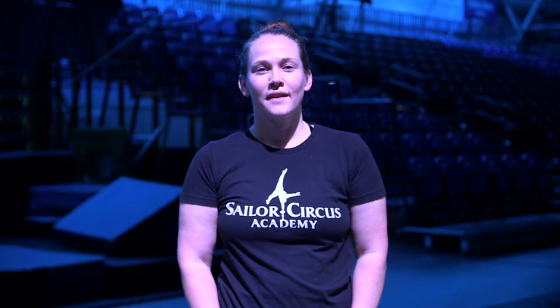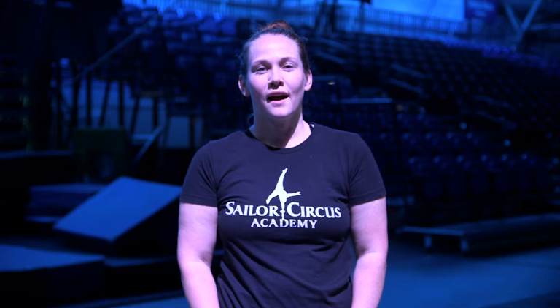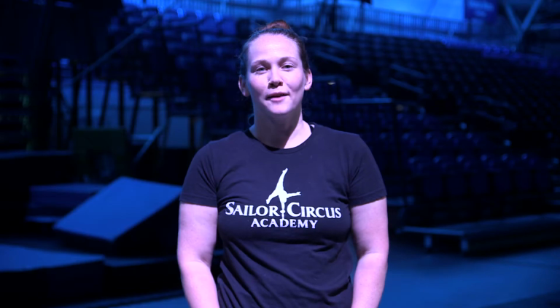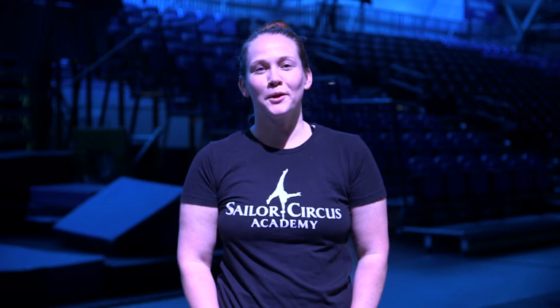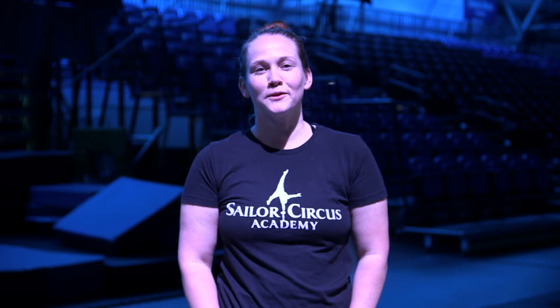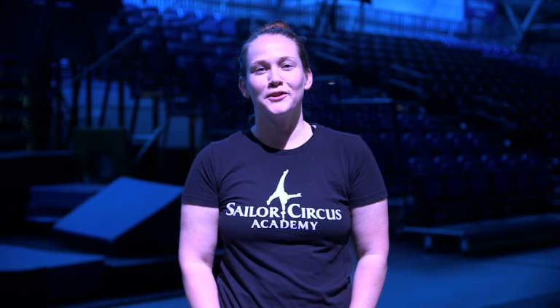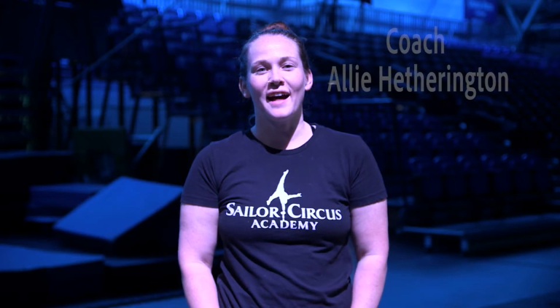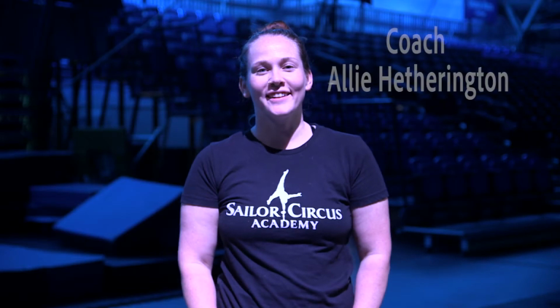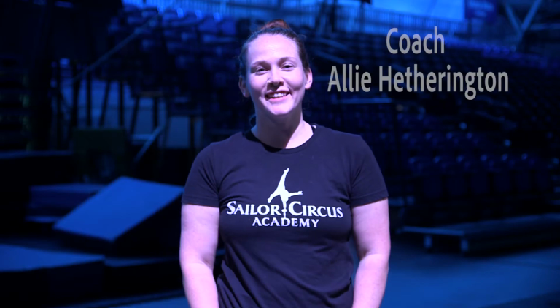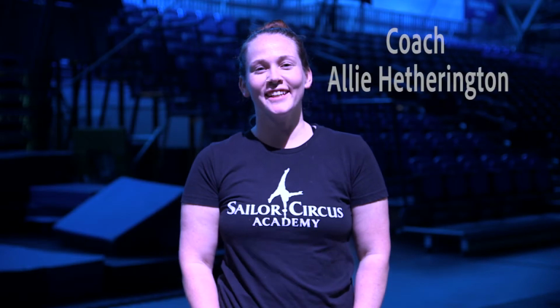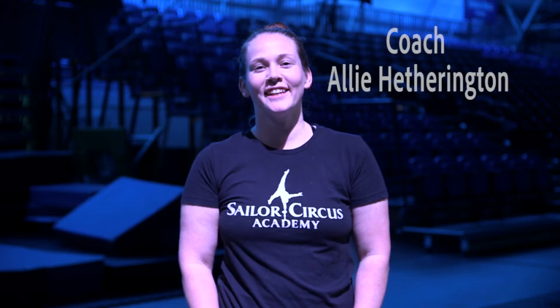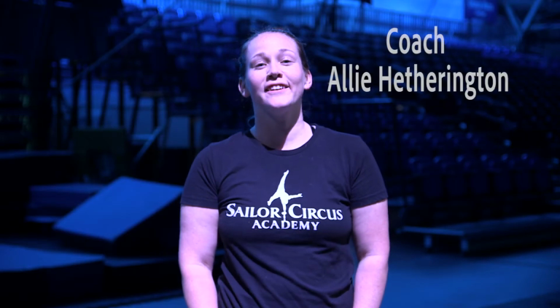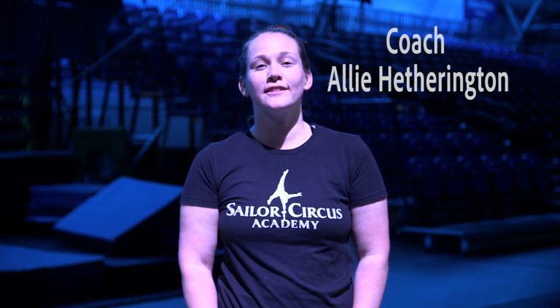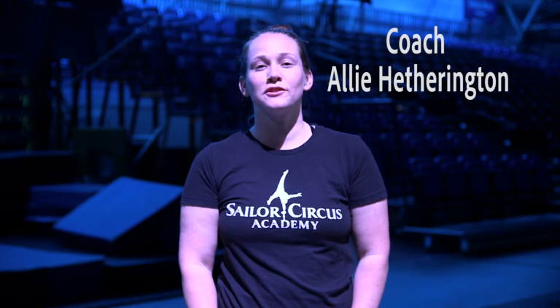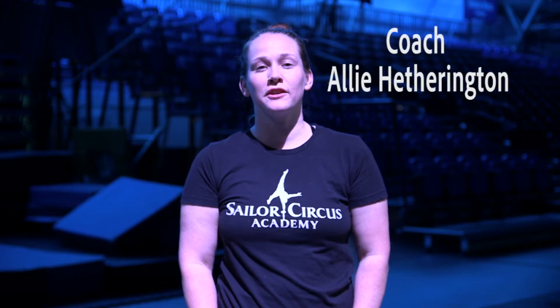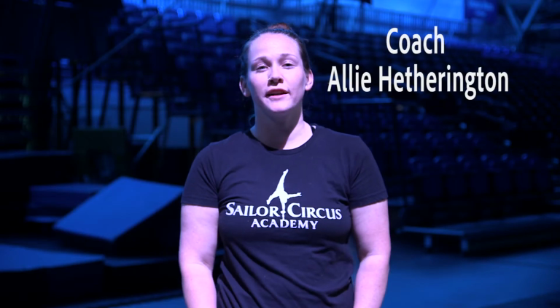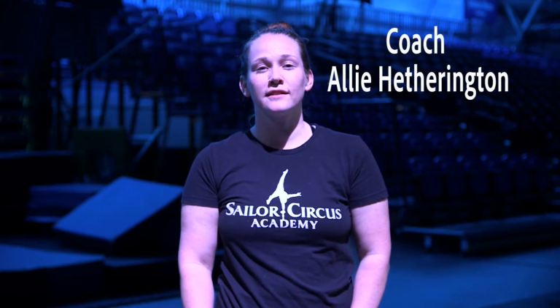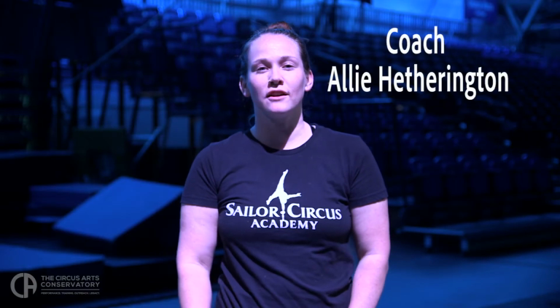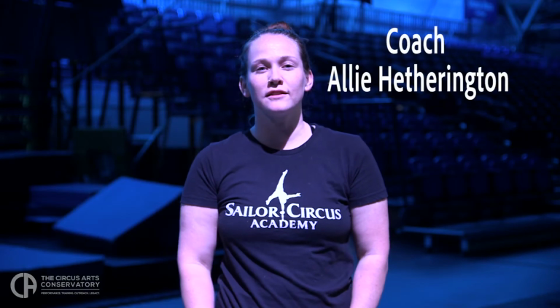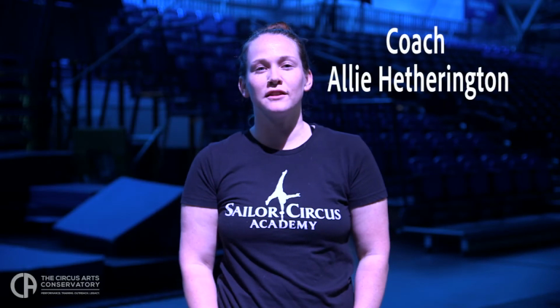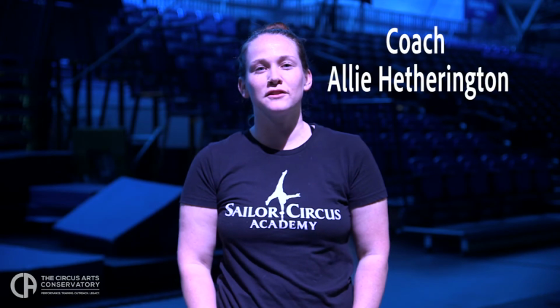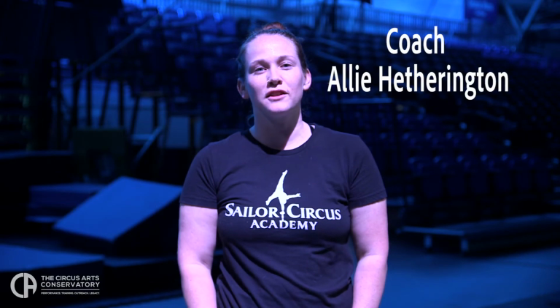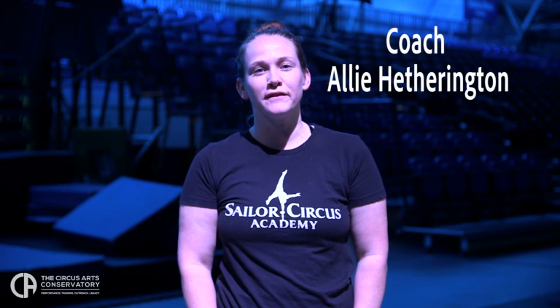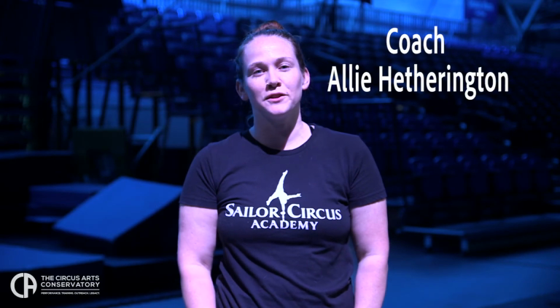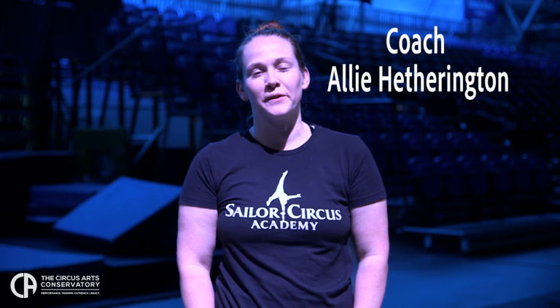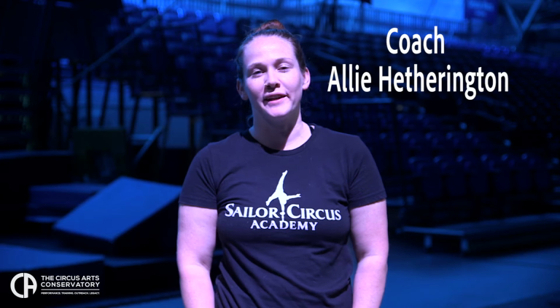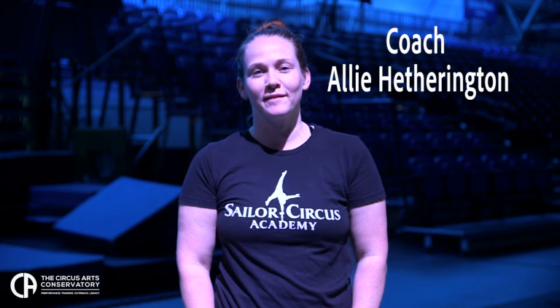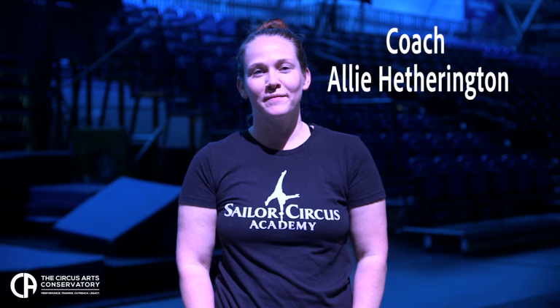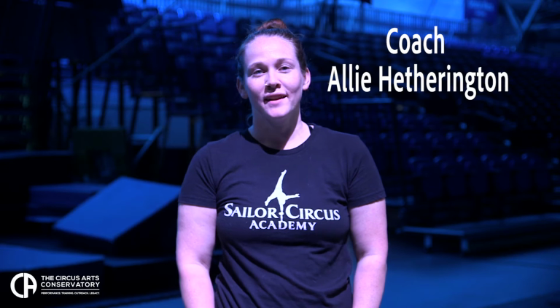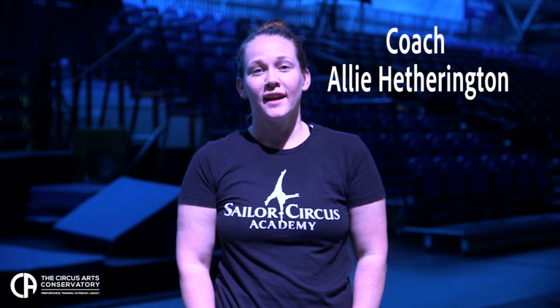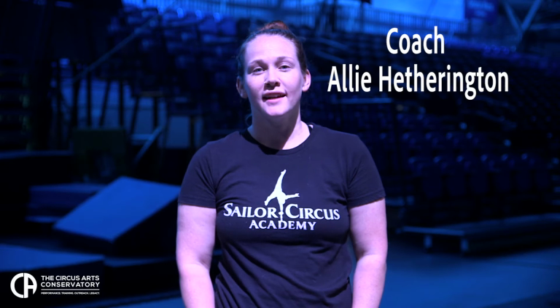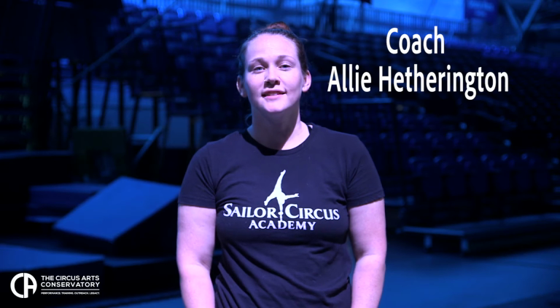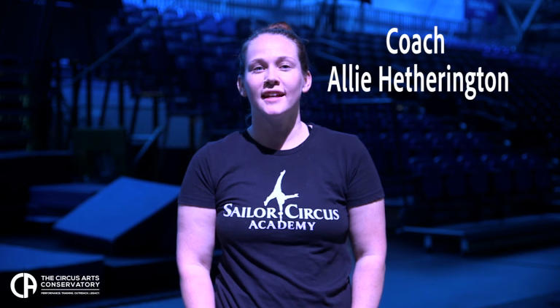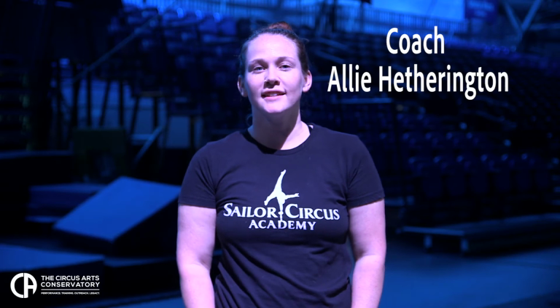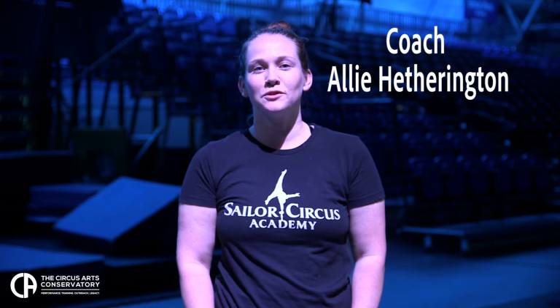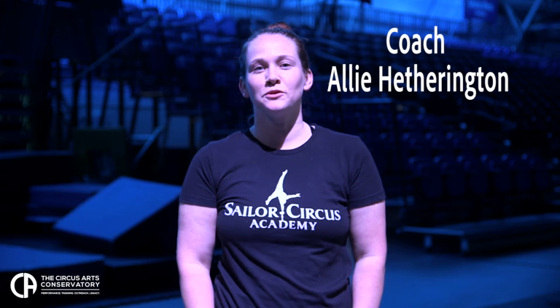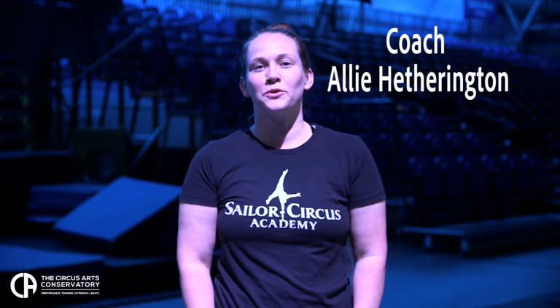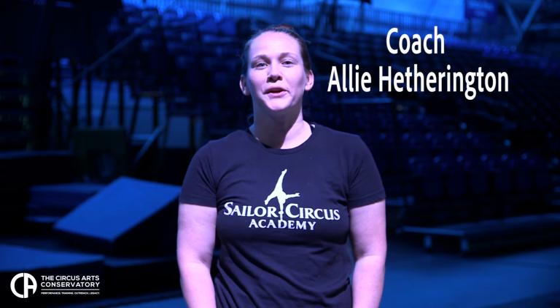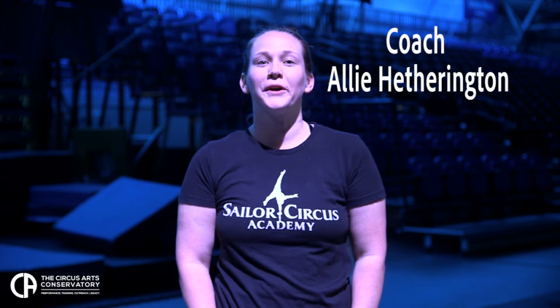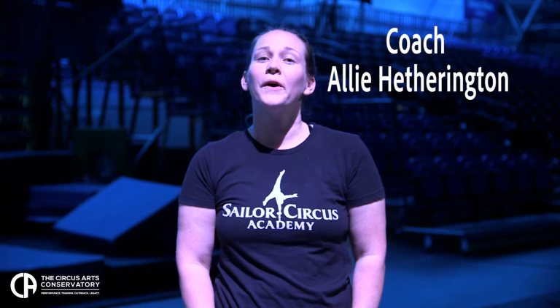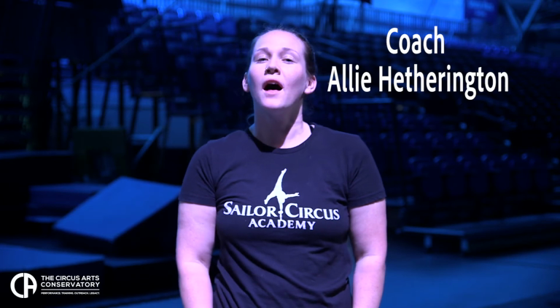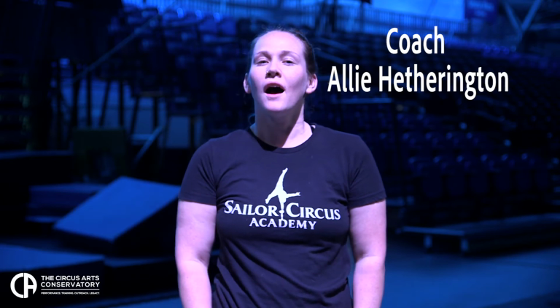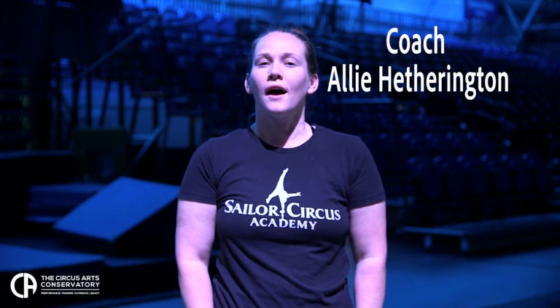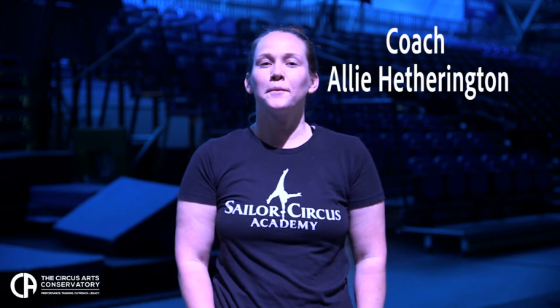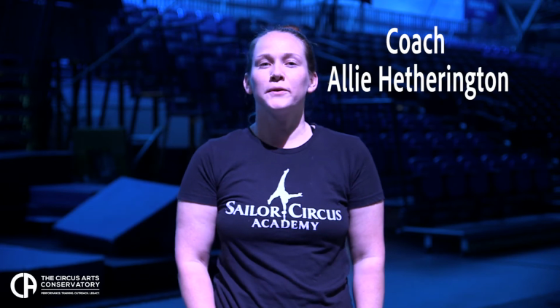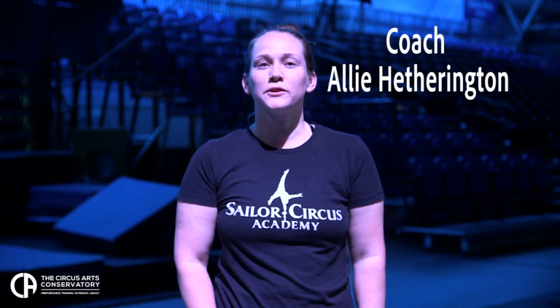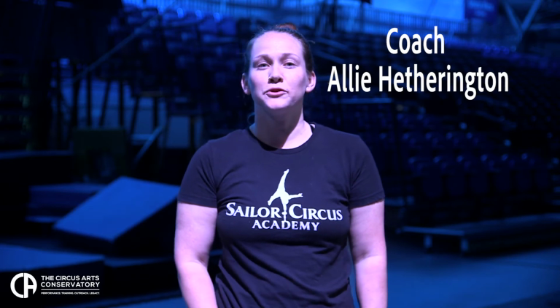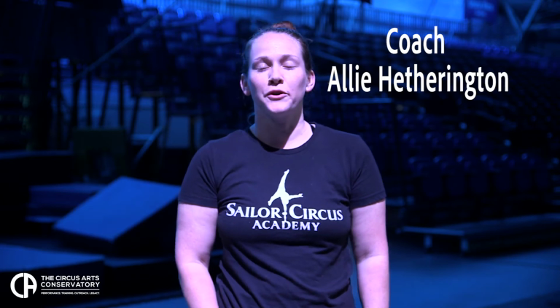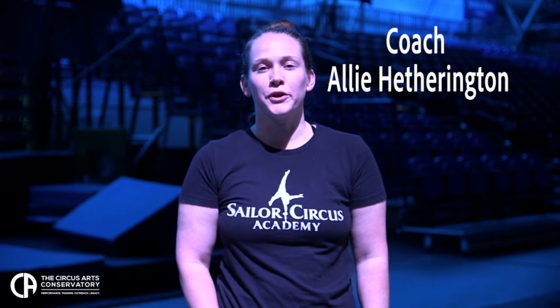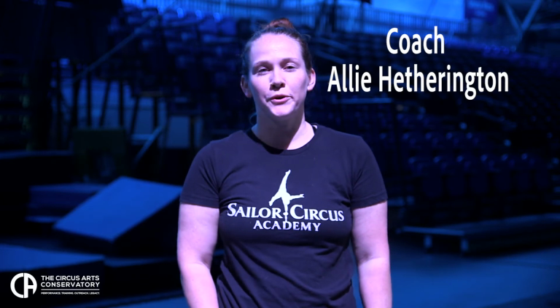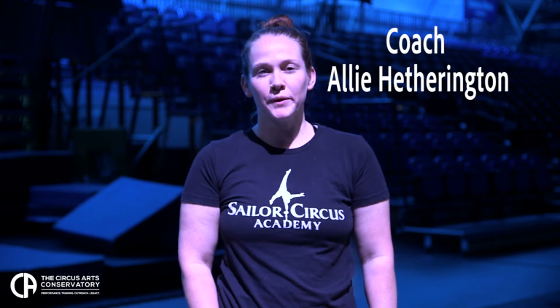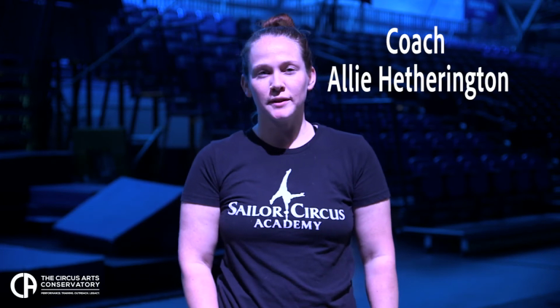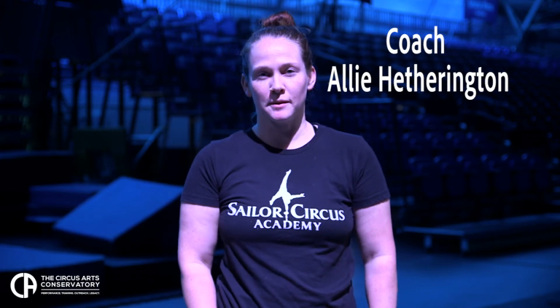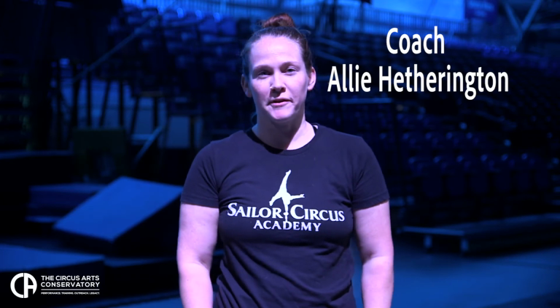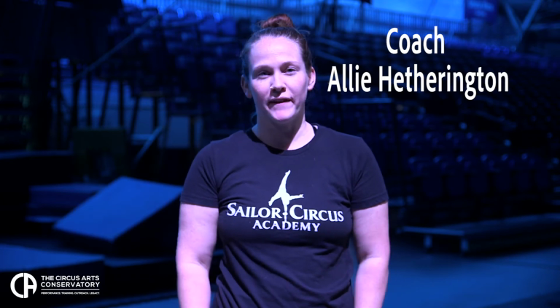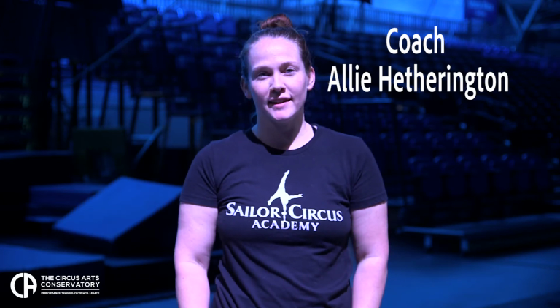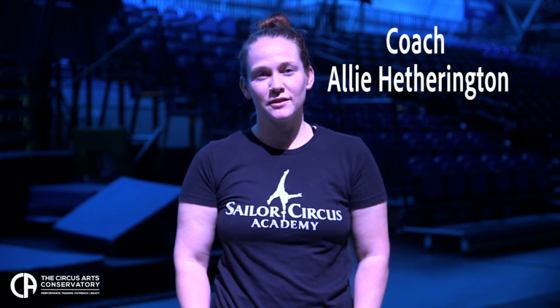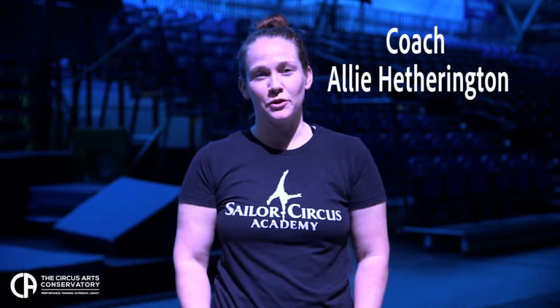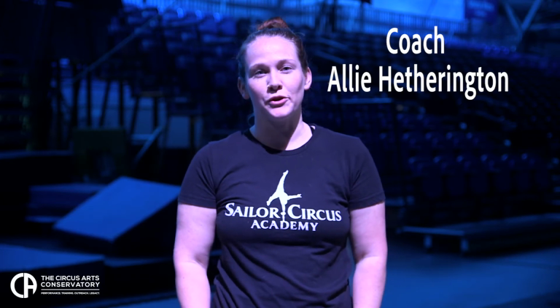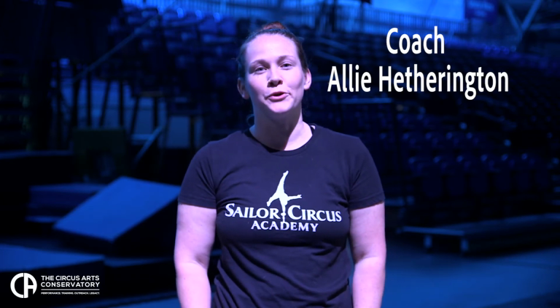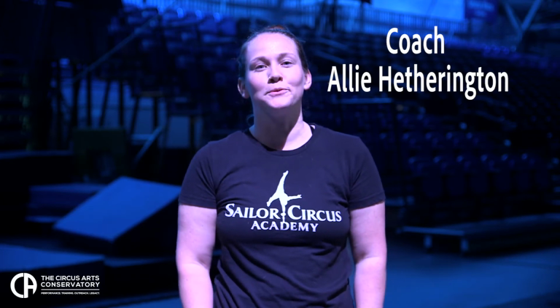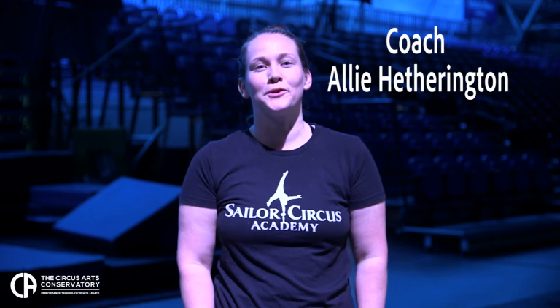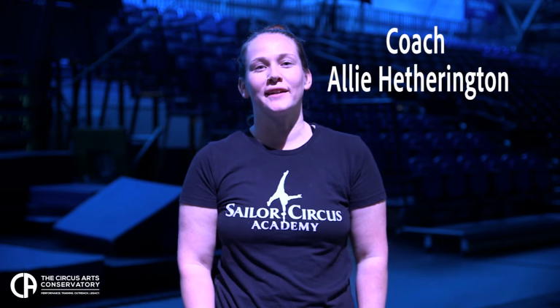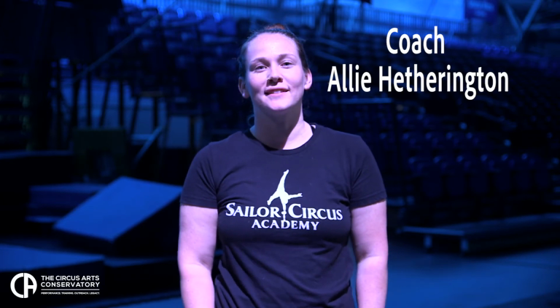I'm Coach Allie, here at the Circus Arts Conservatory. In today's tutorial, I'm going to show you some advanced hula hoop tricks.